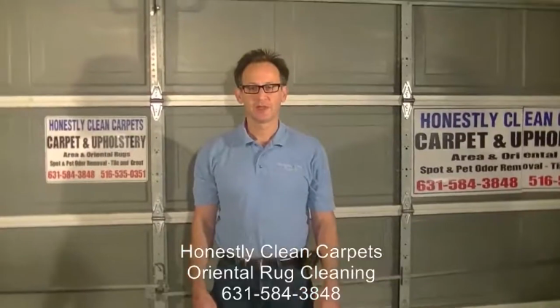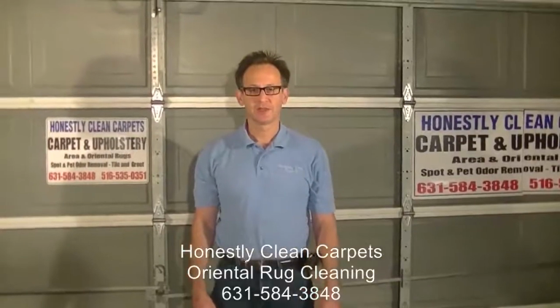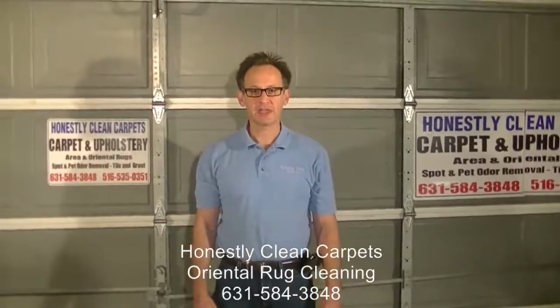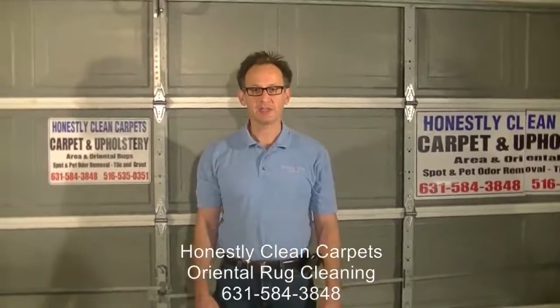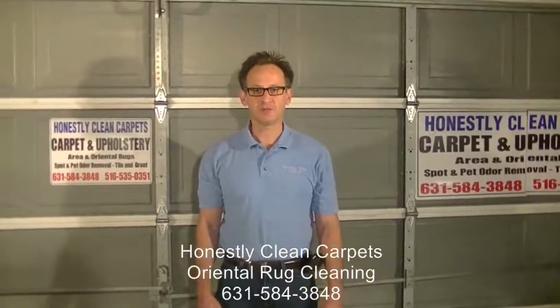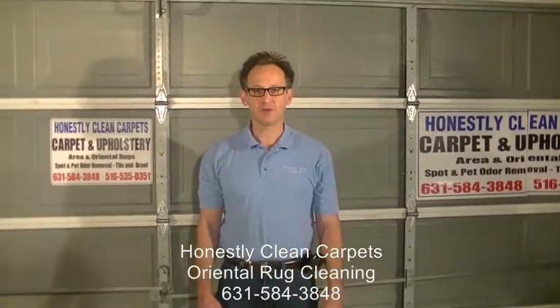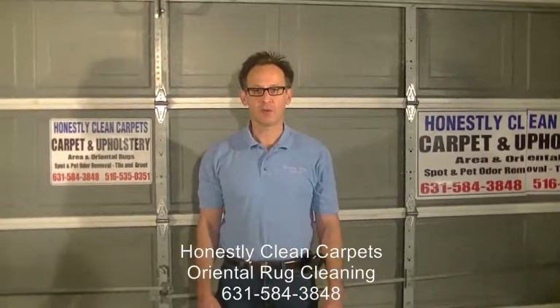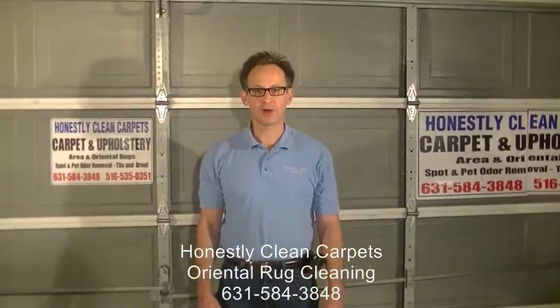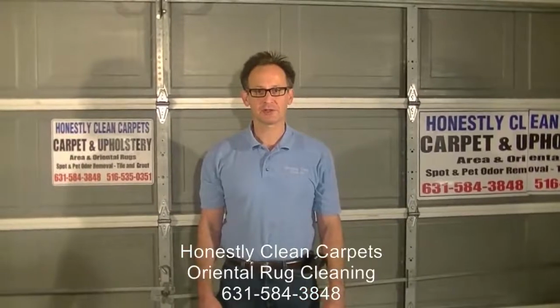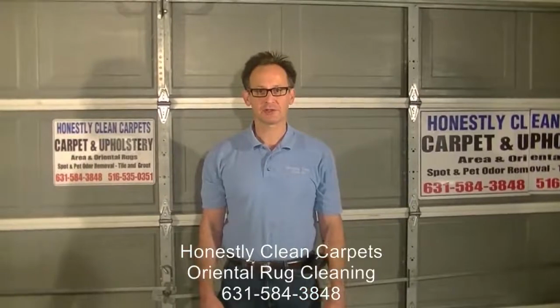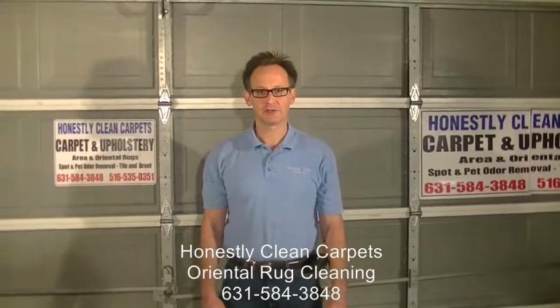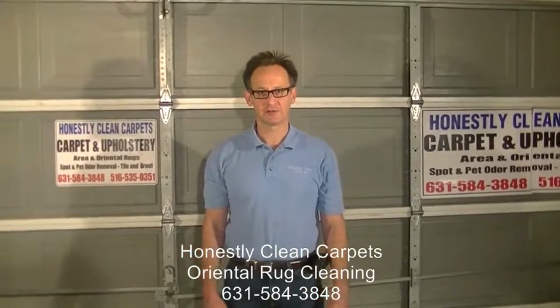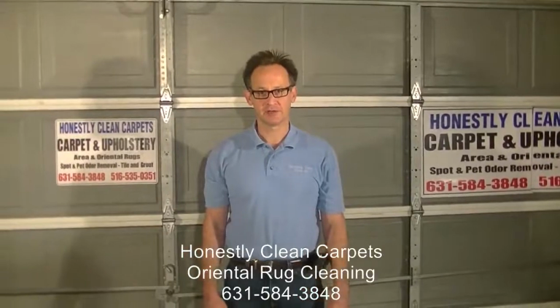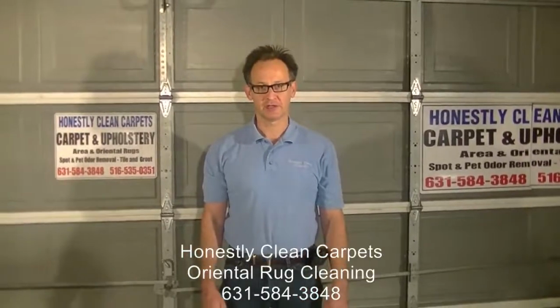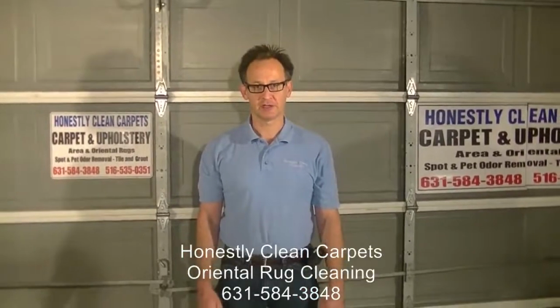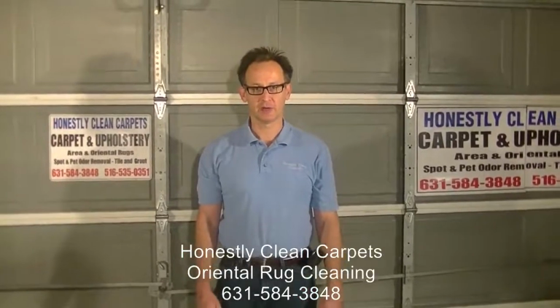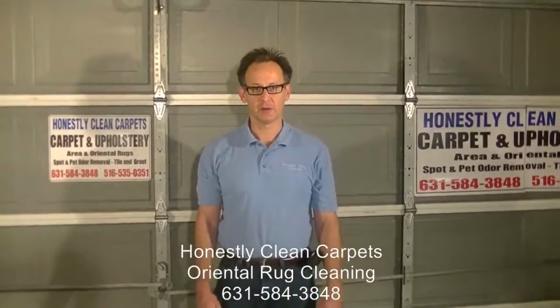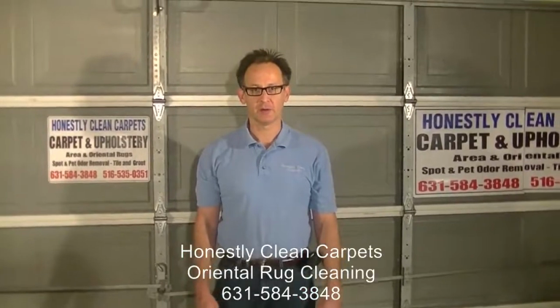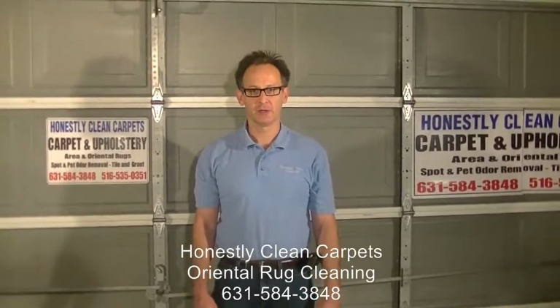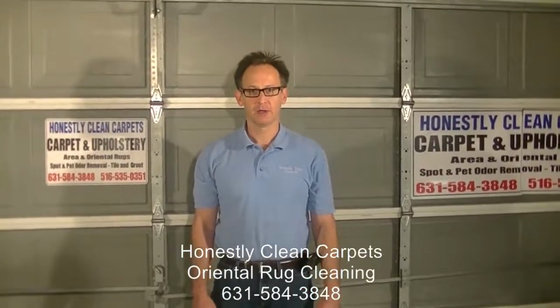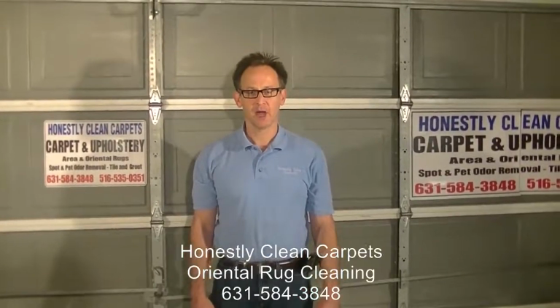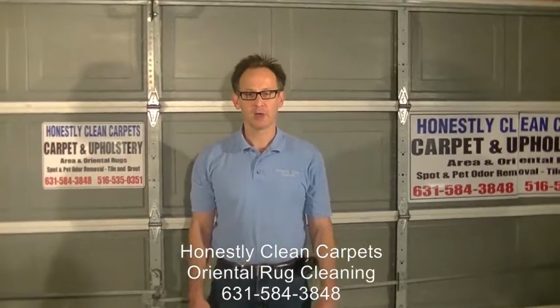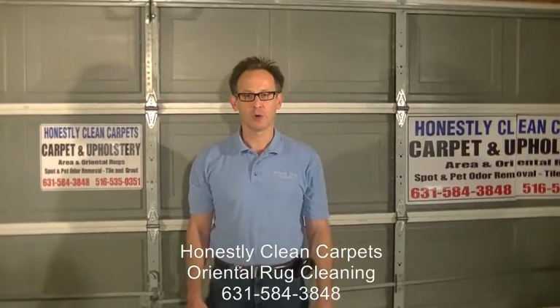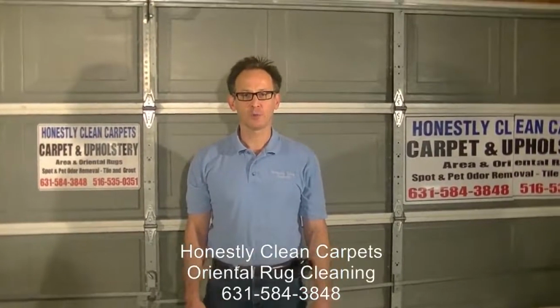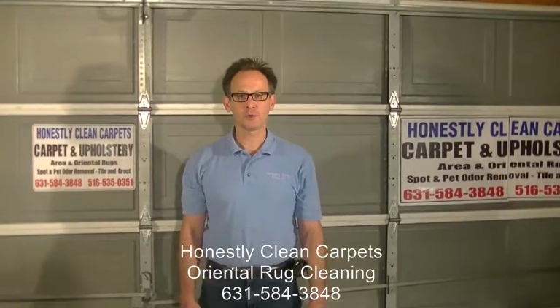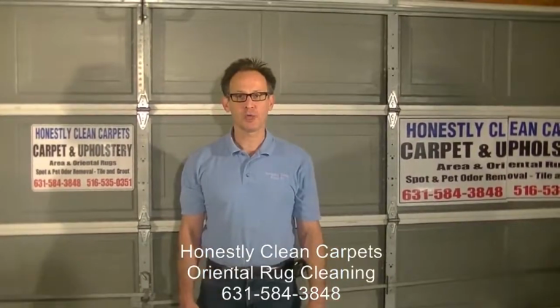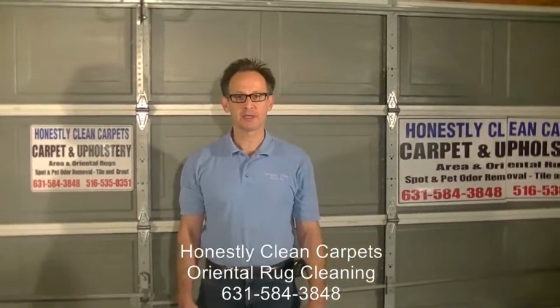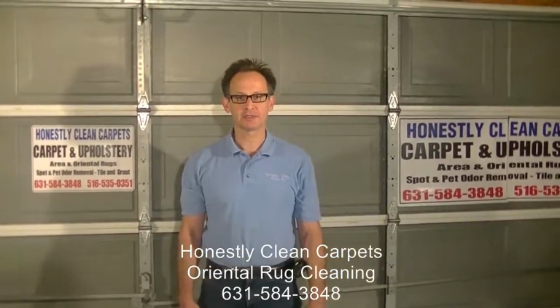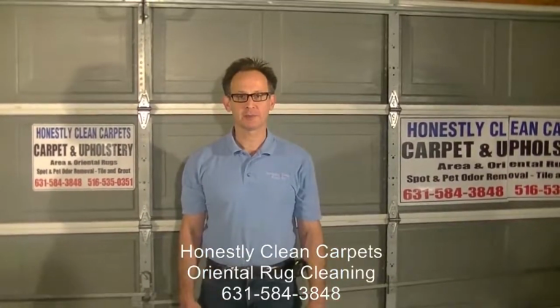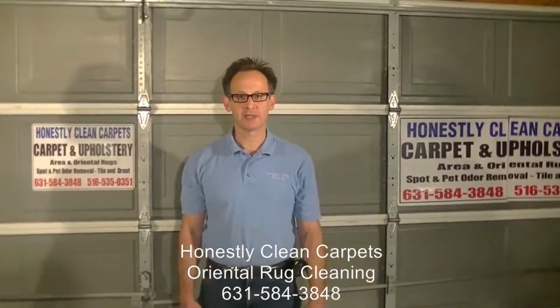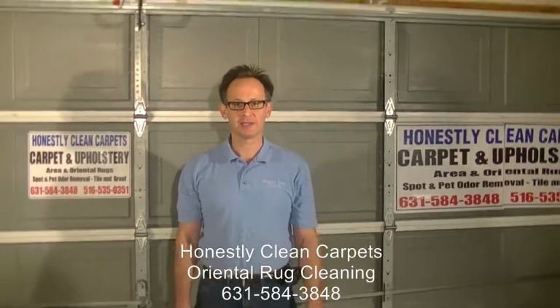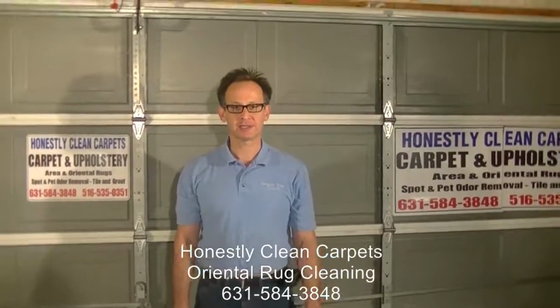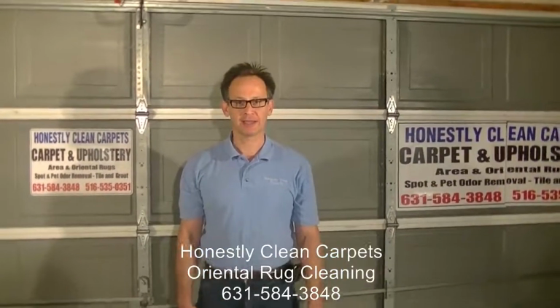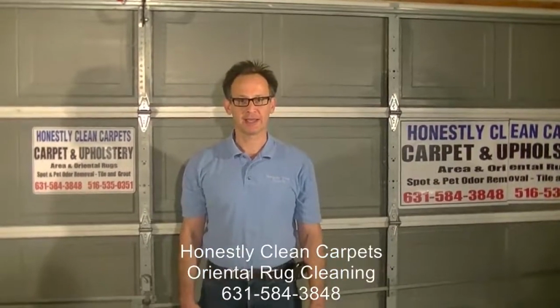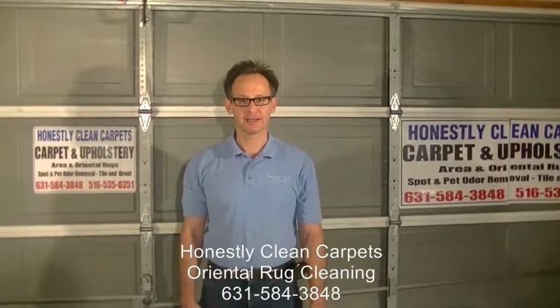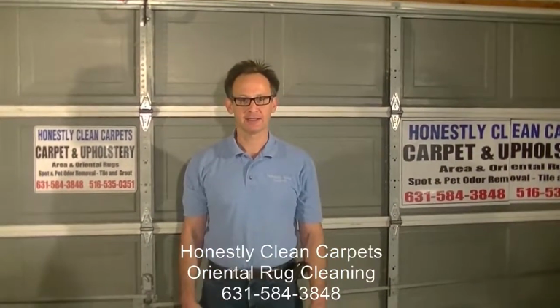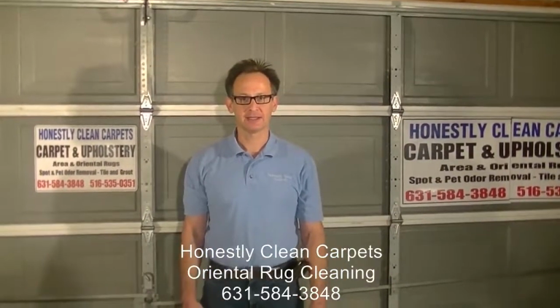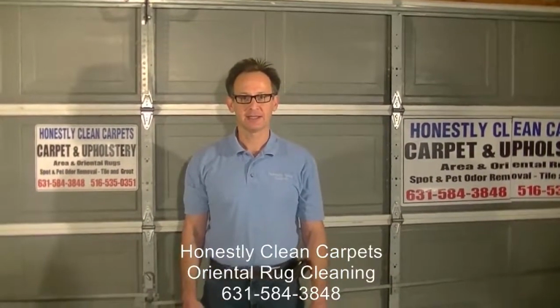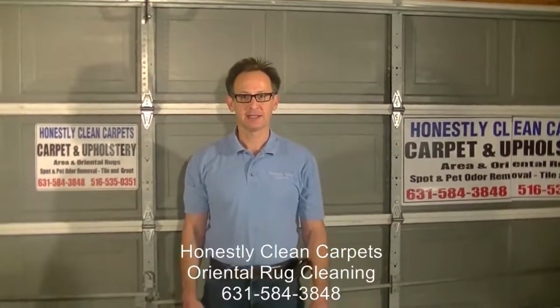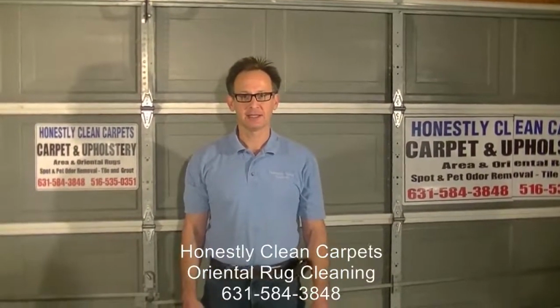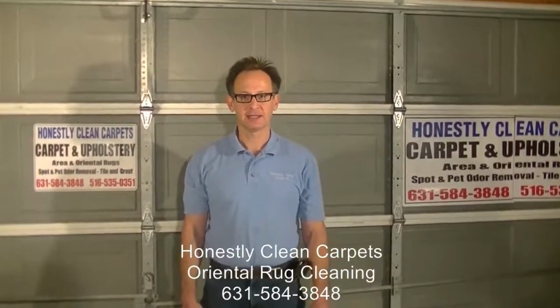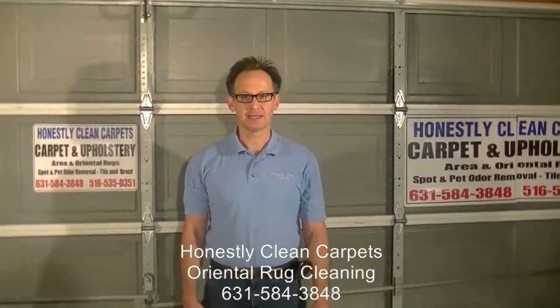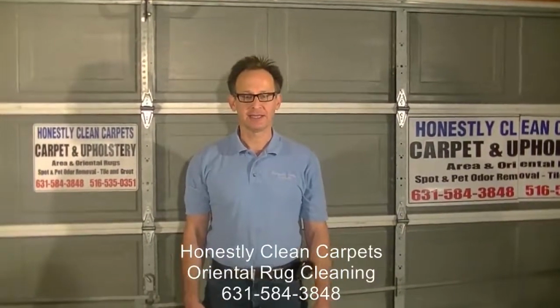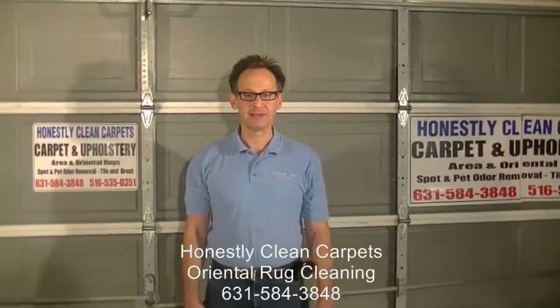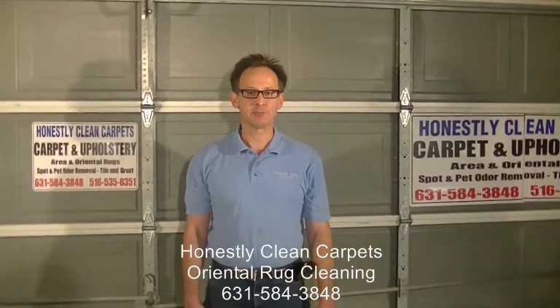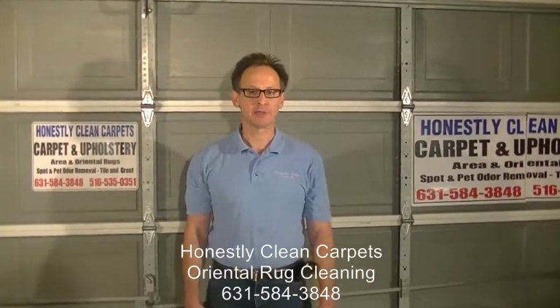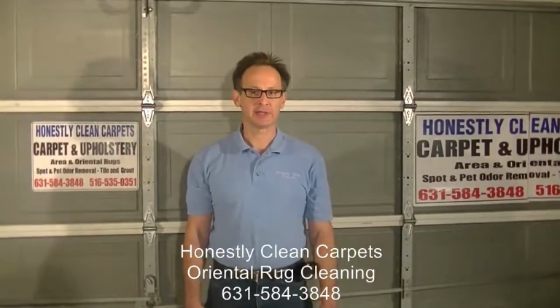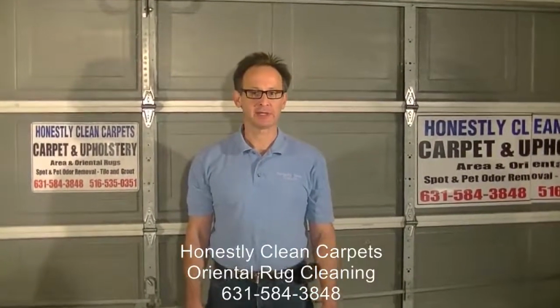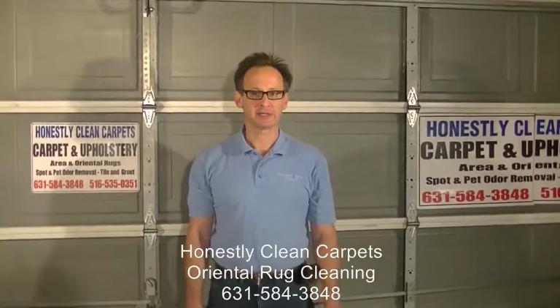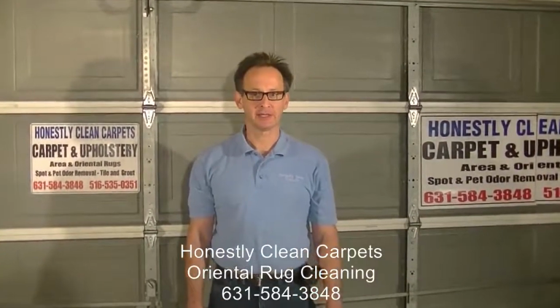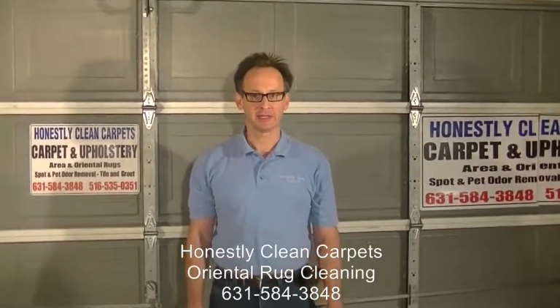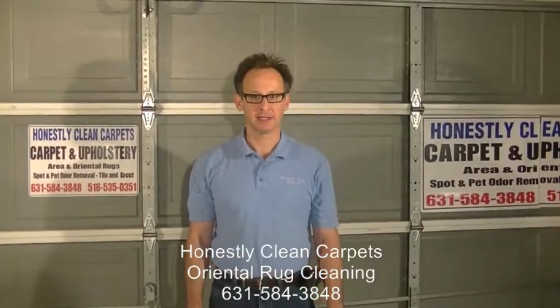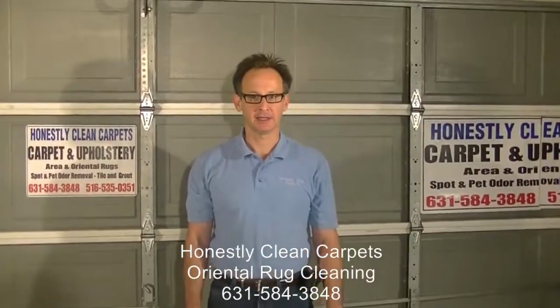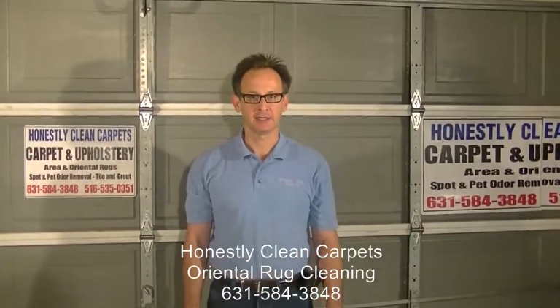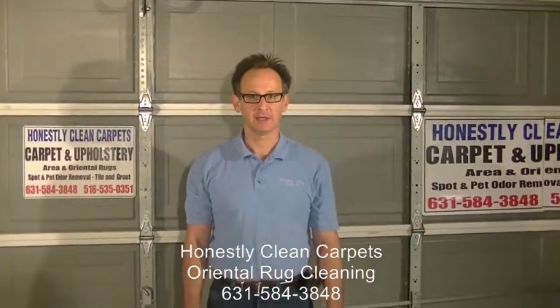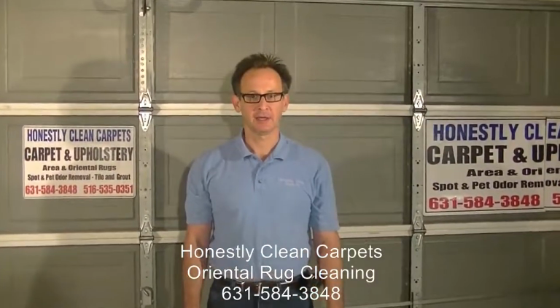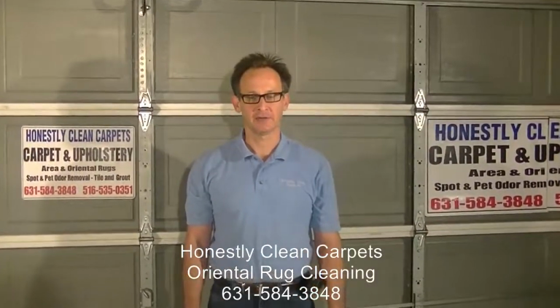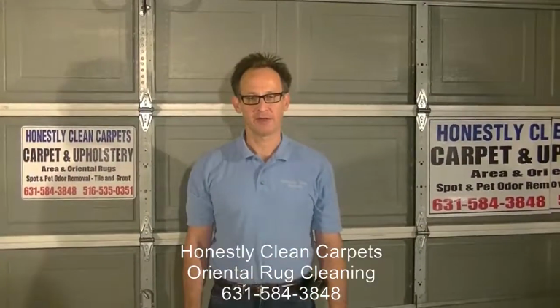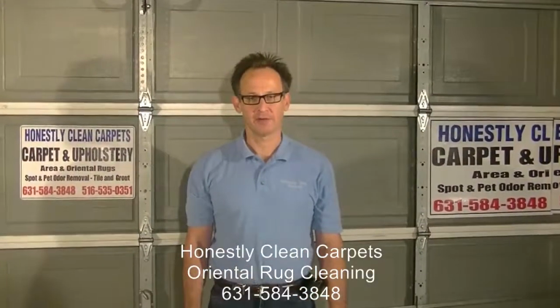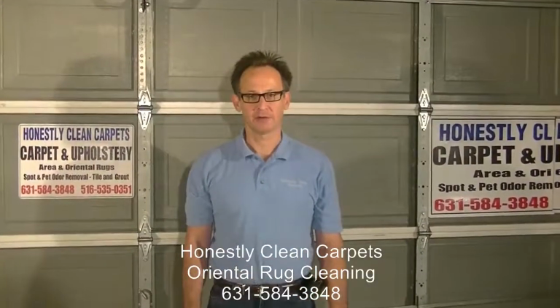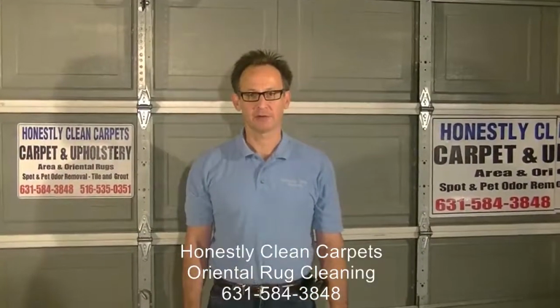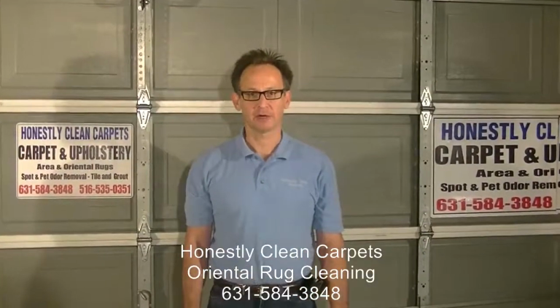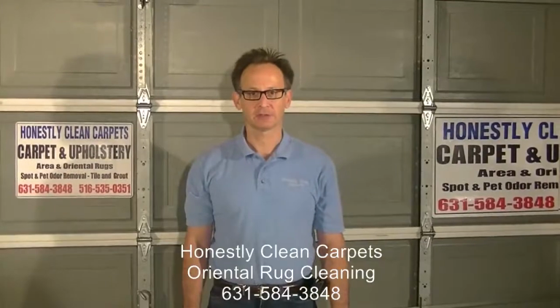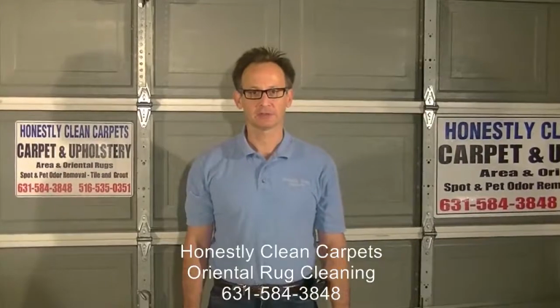Thank you for watching this video. I hope you gained some insight into in-plant cleaning of area rugs.